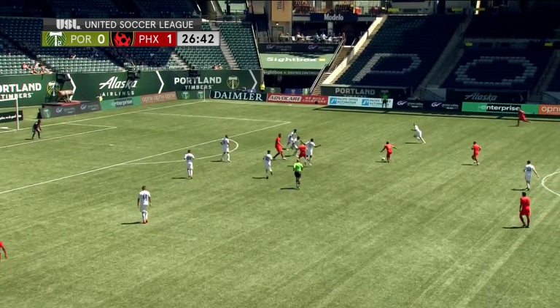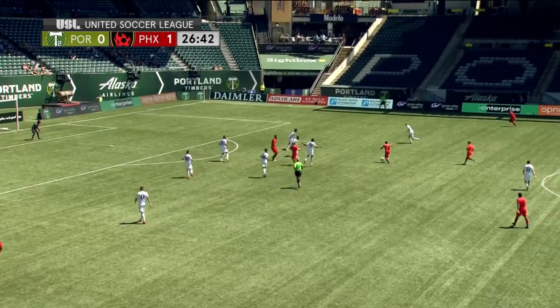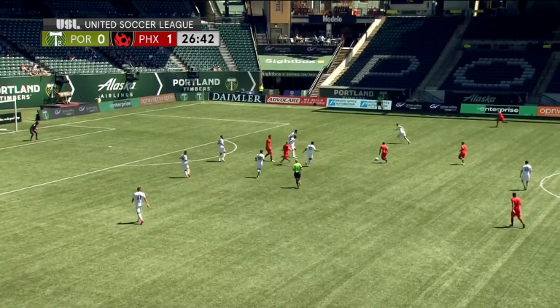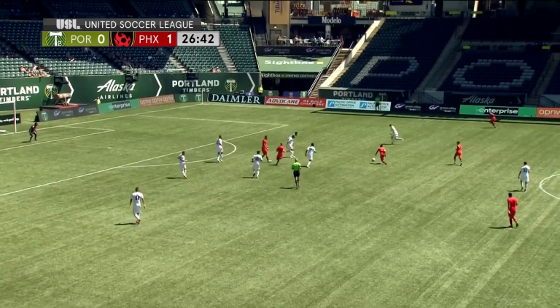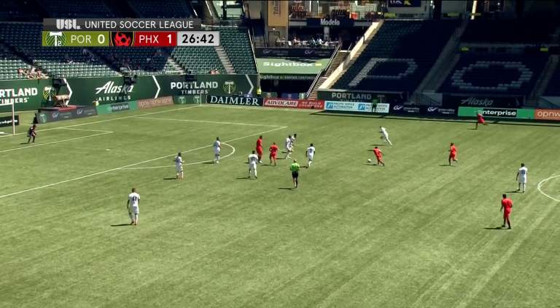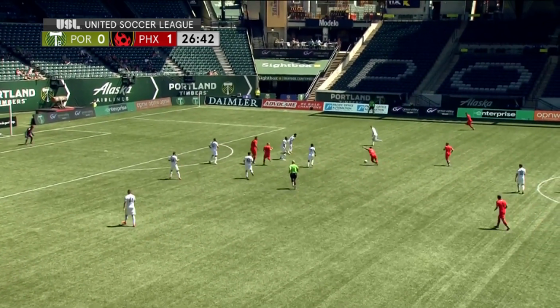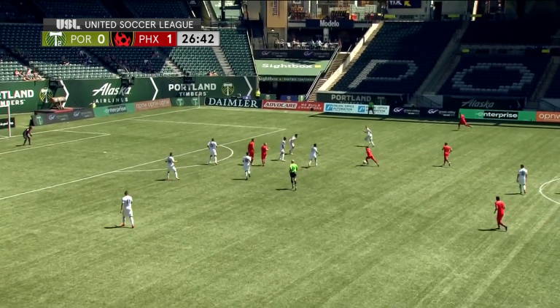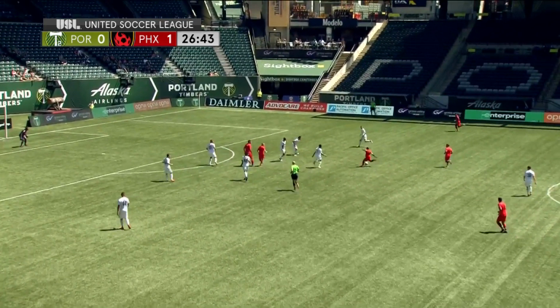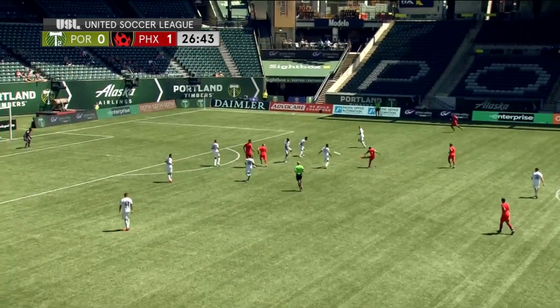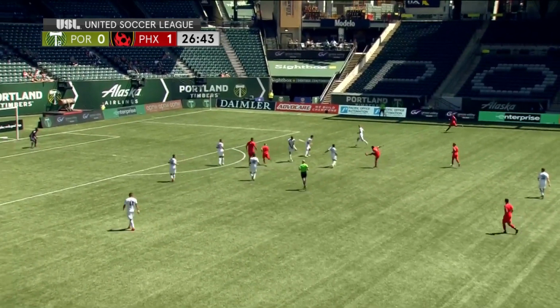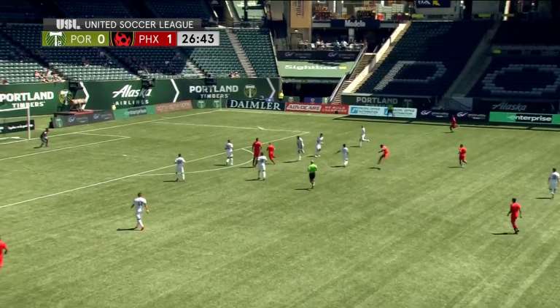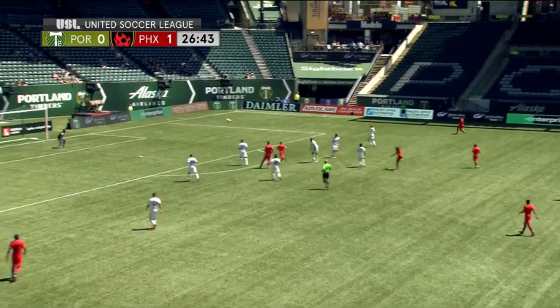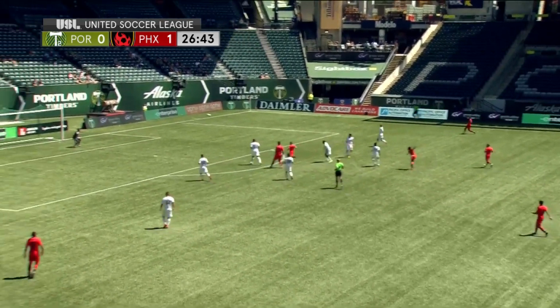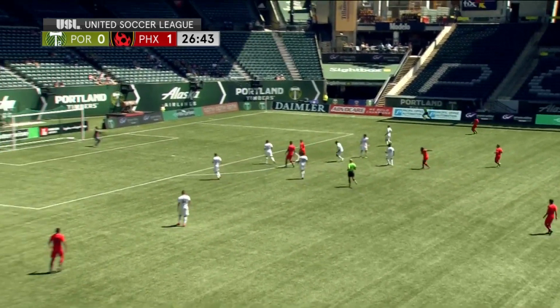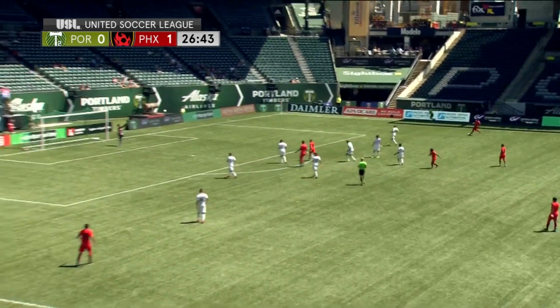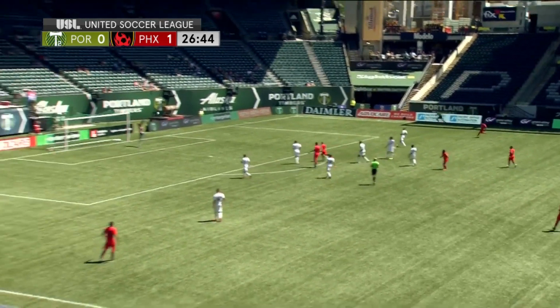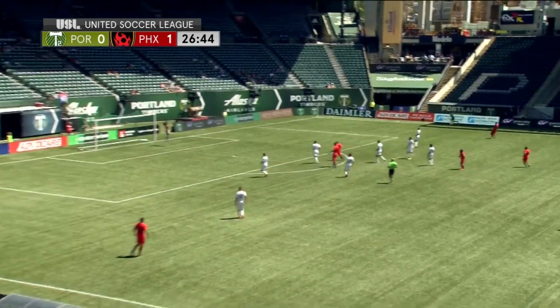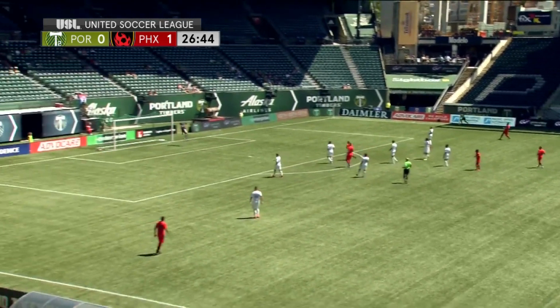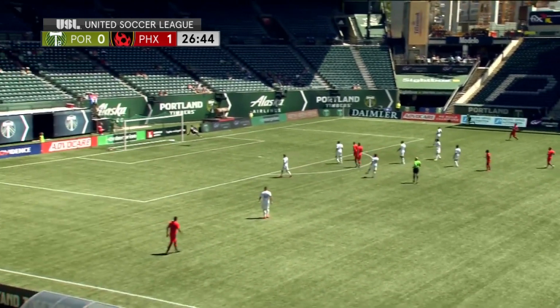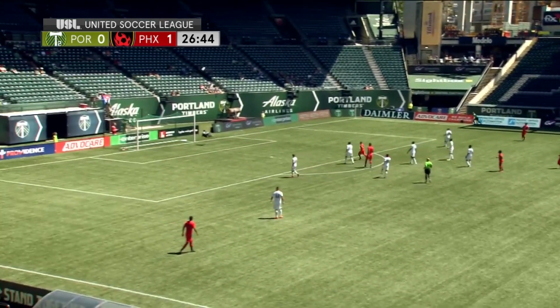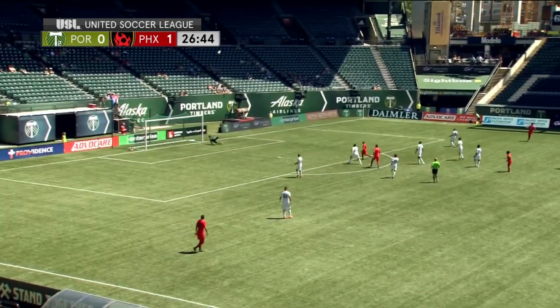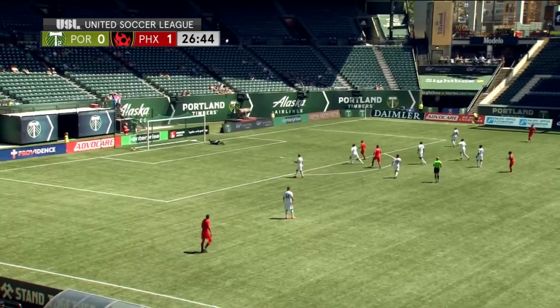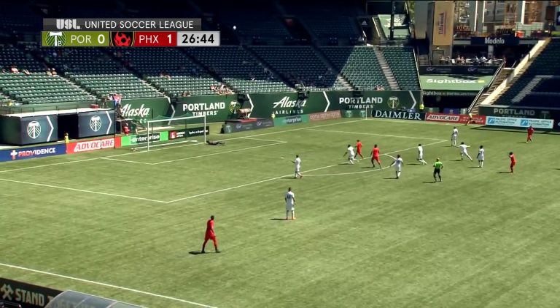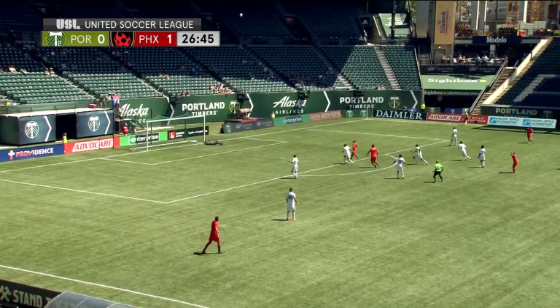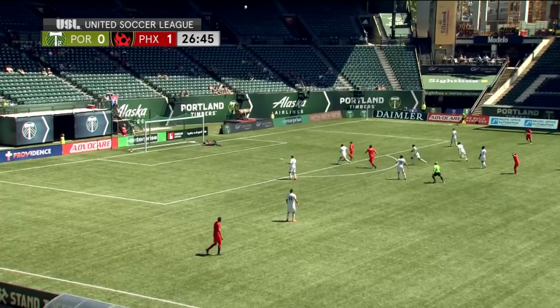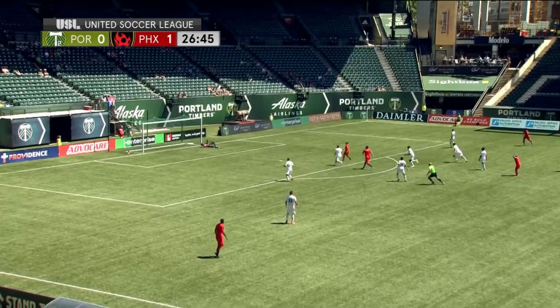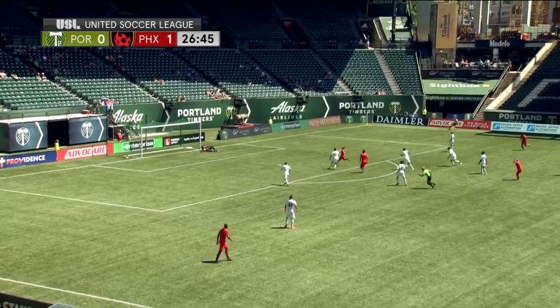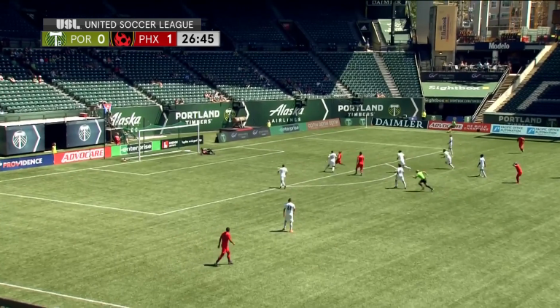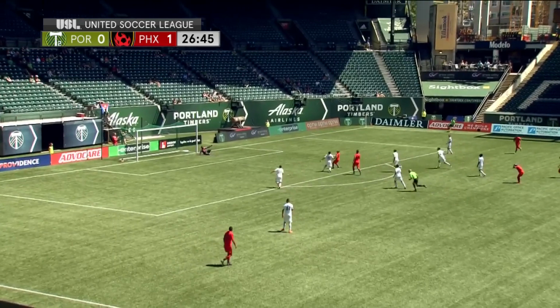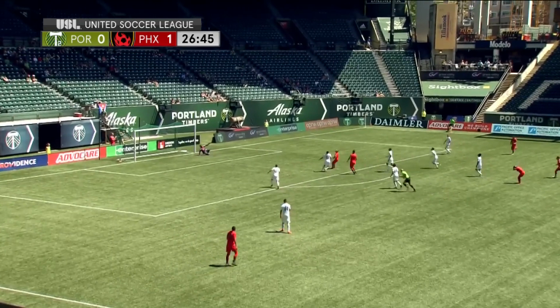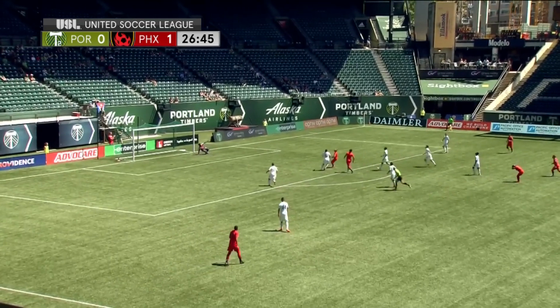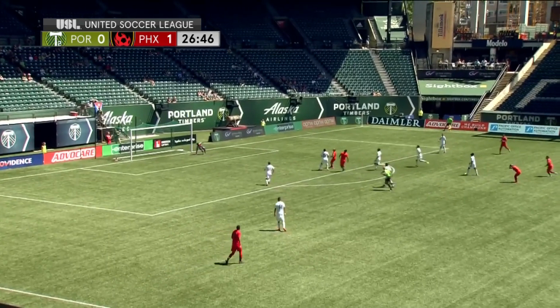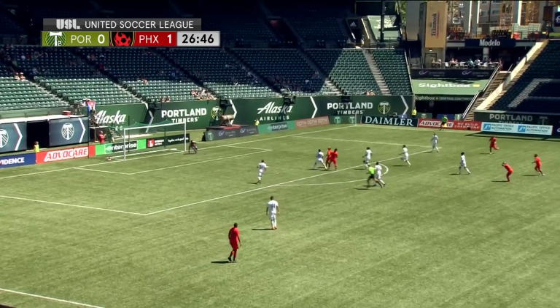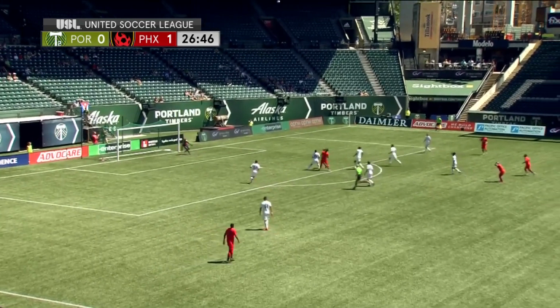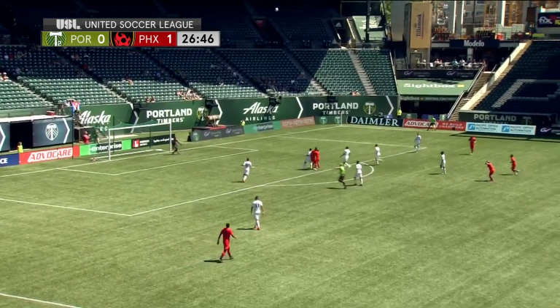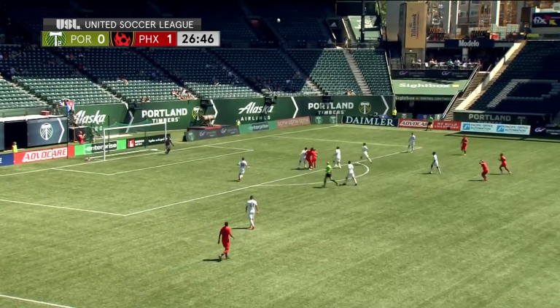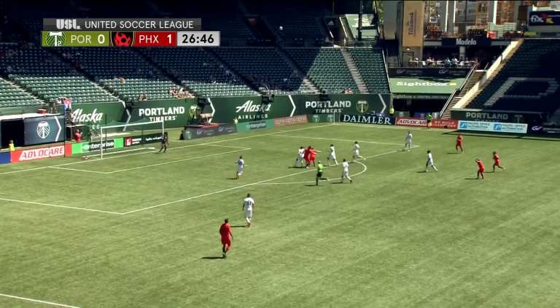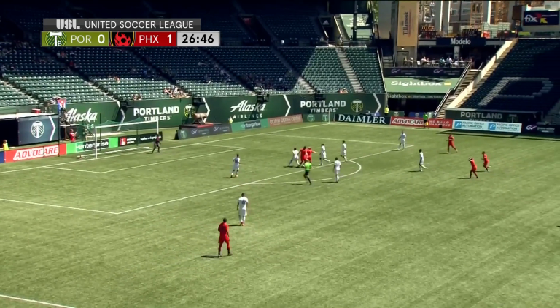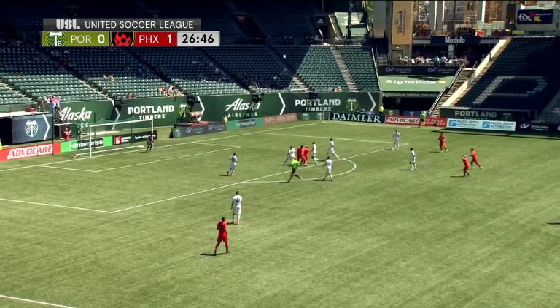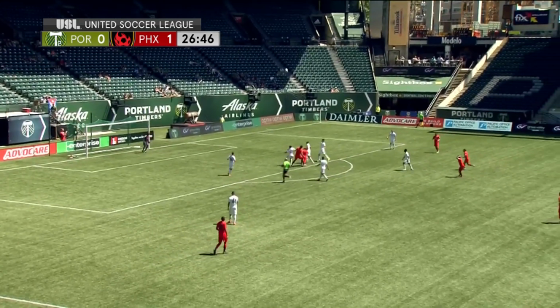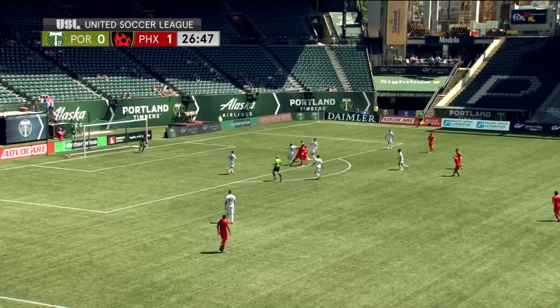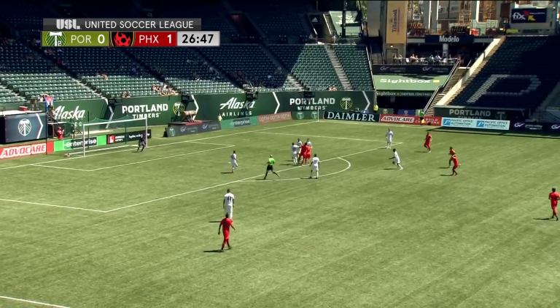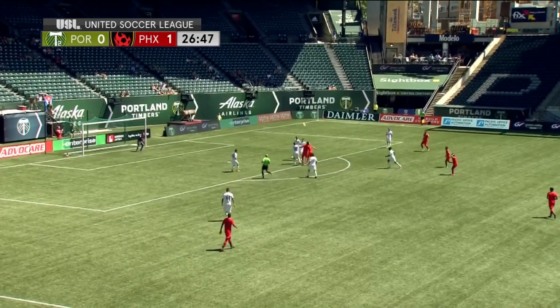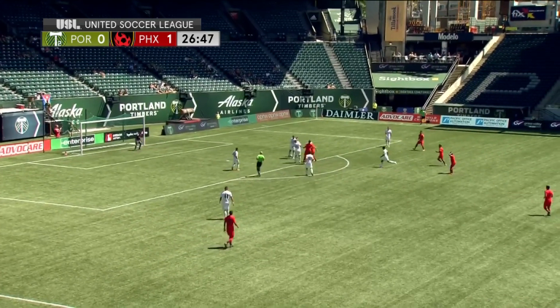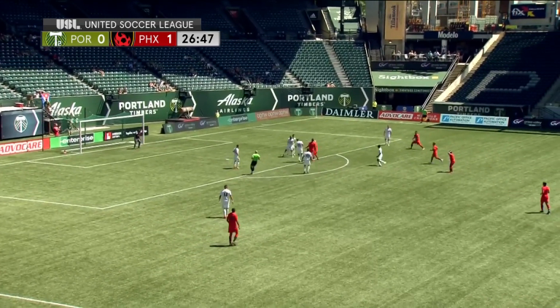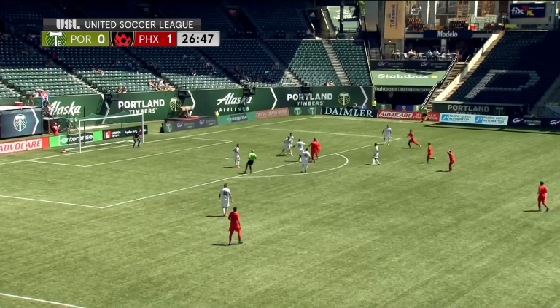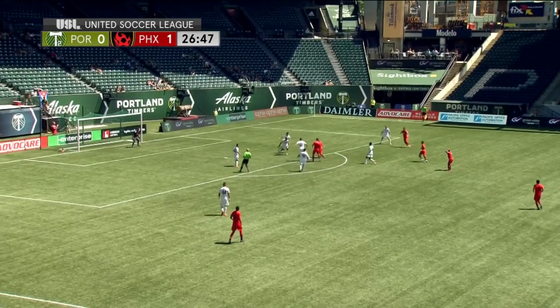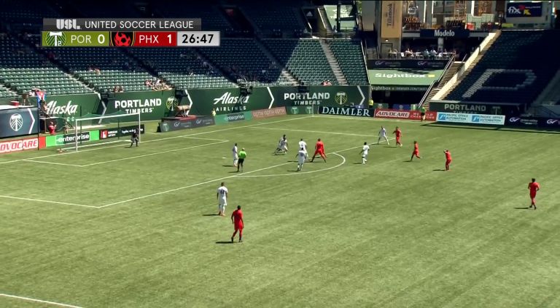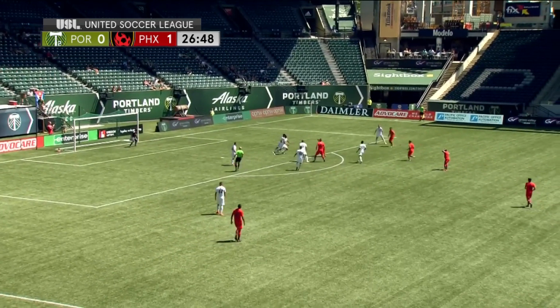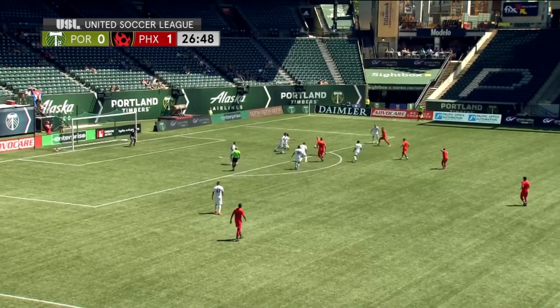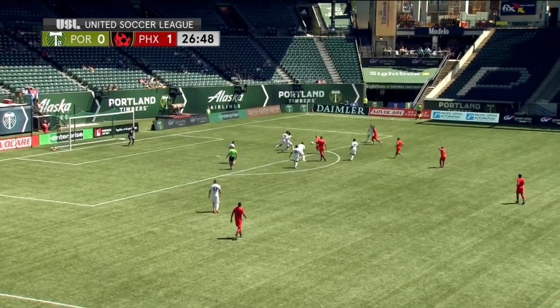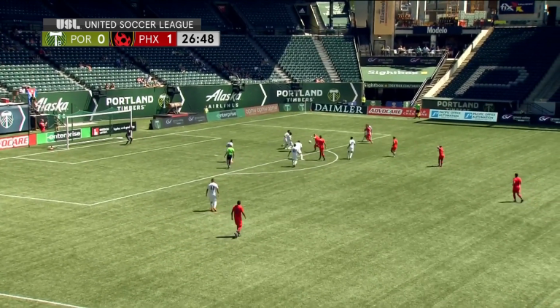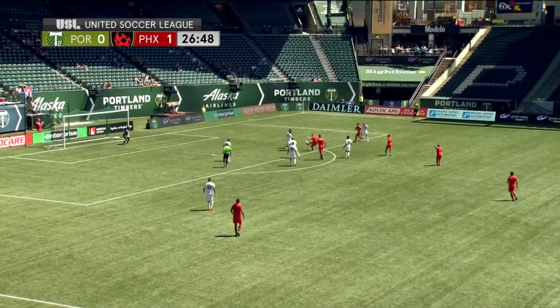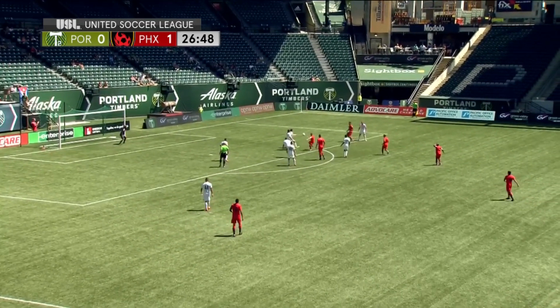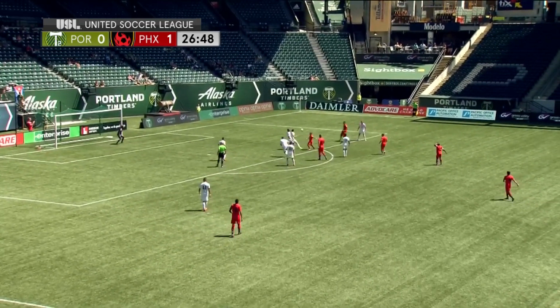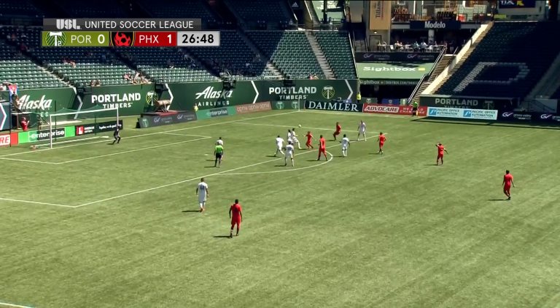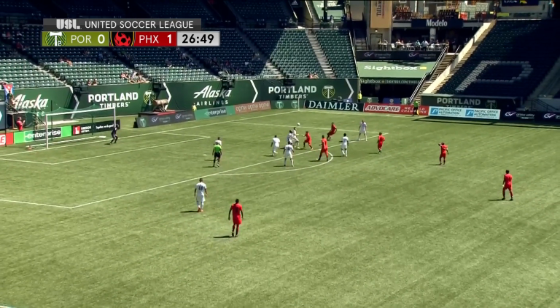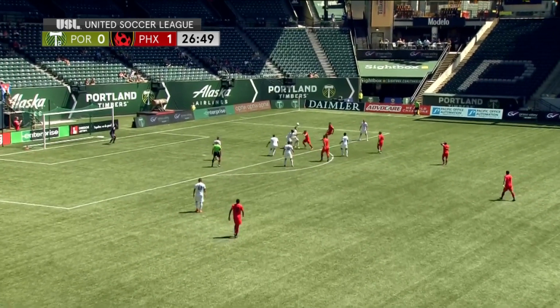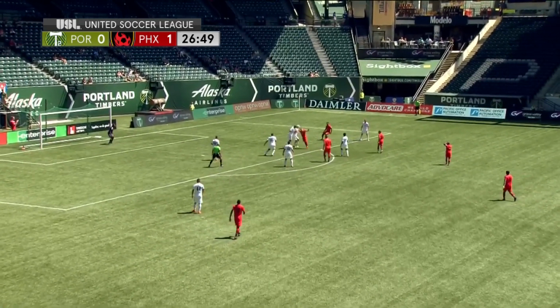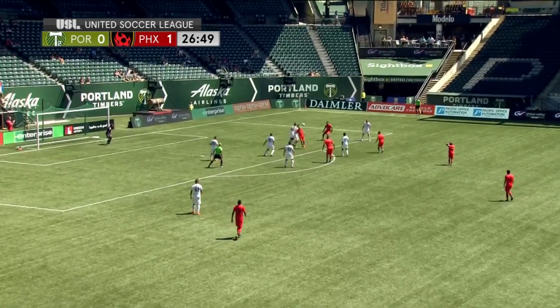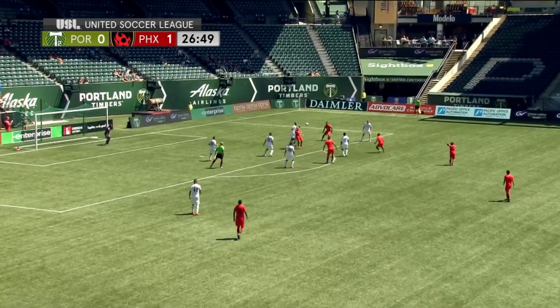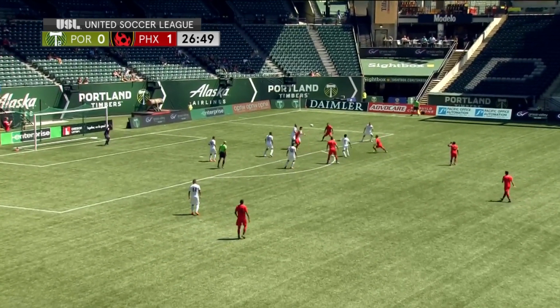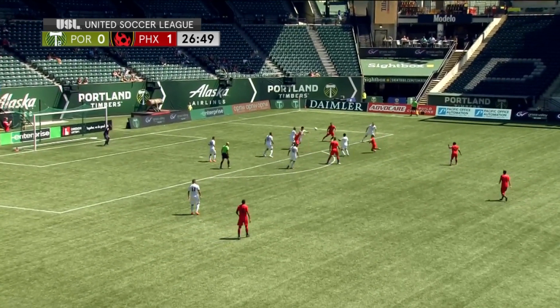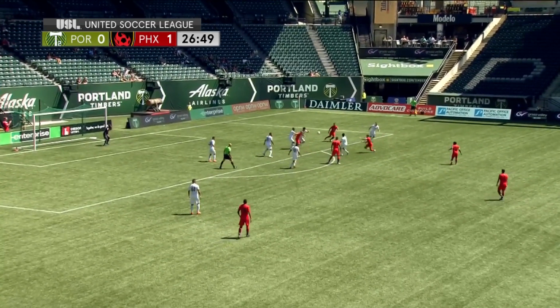Cortez. Asante from distance — off the bar. Within inches of making it, 2-0.